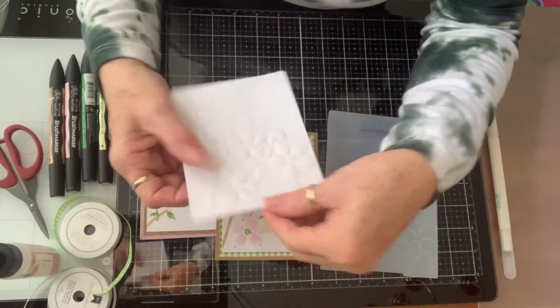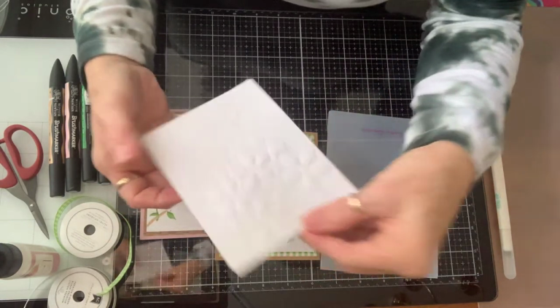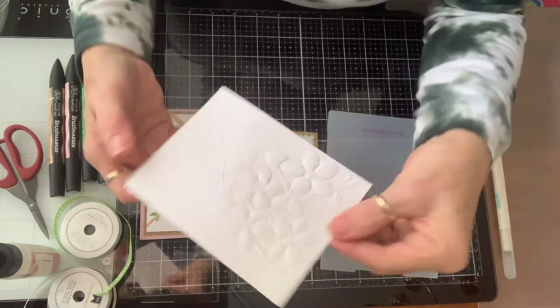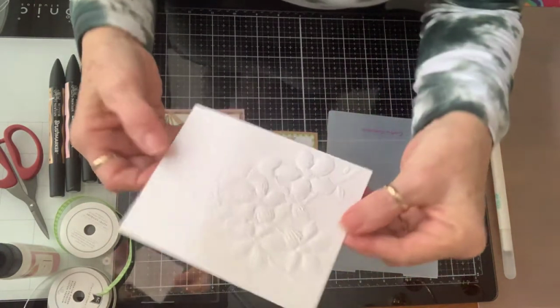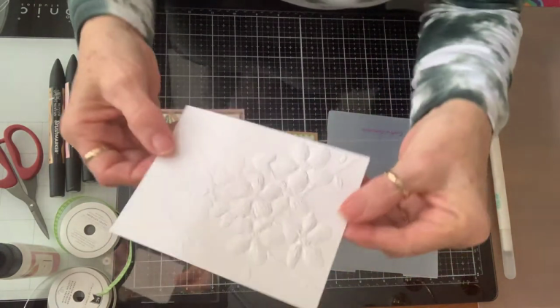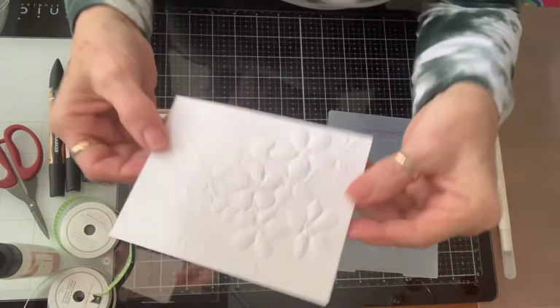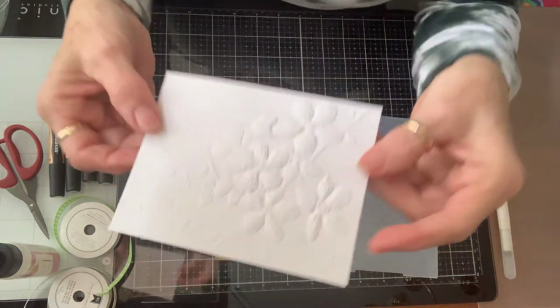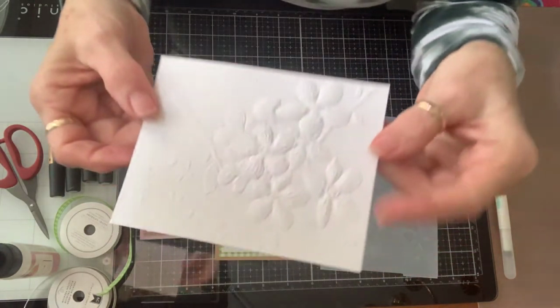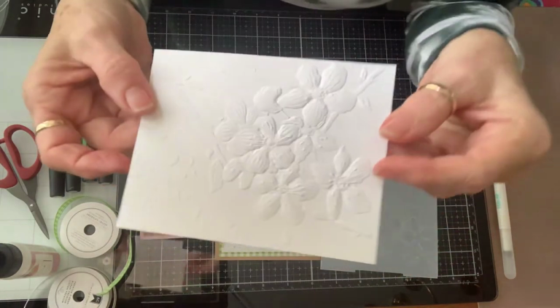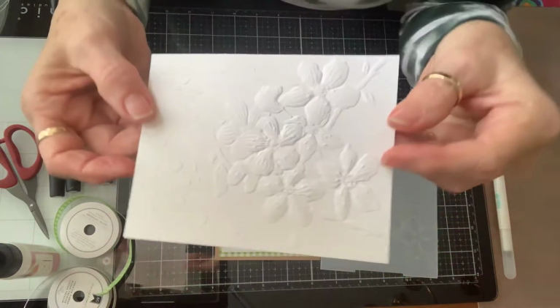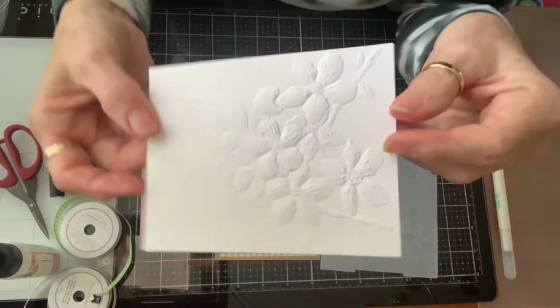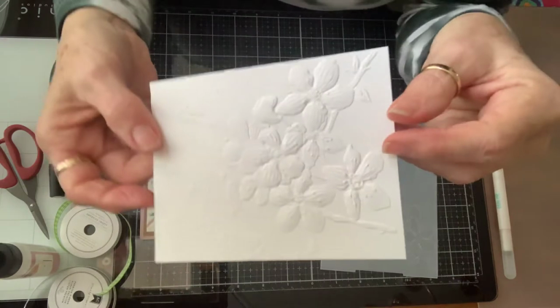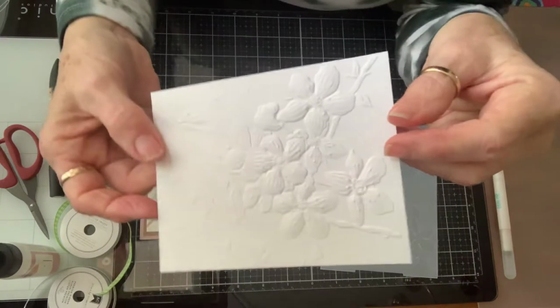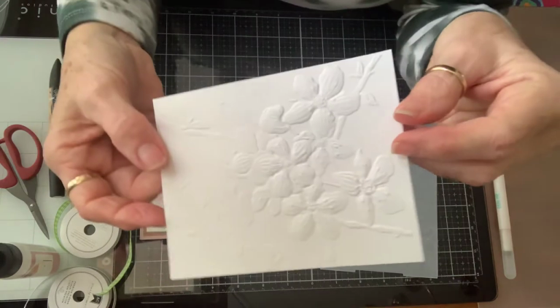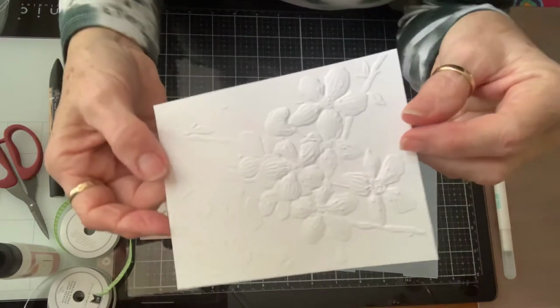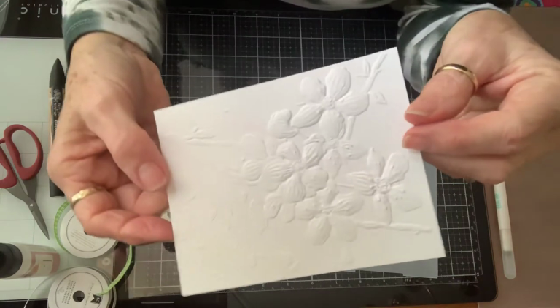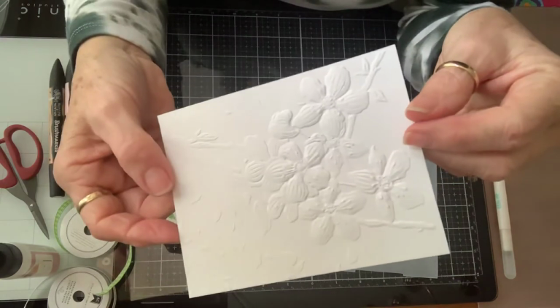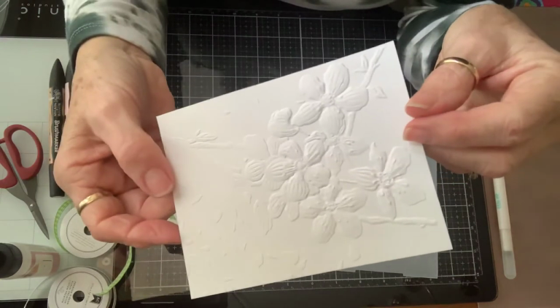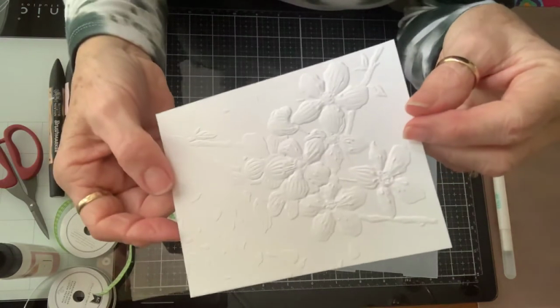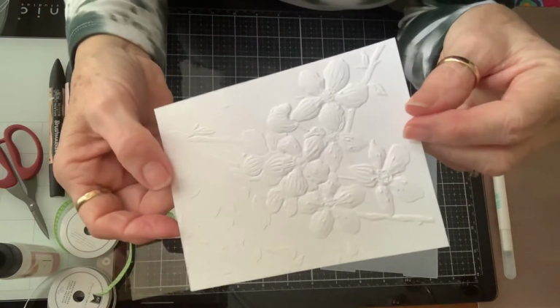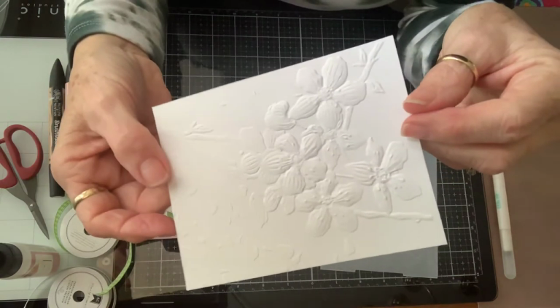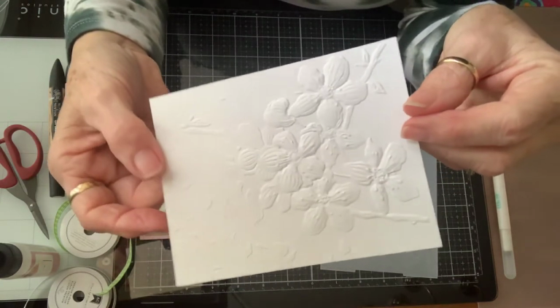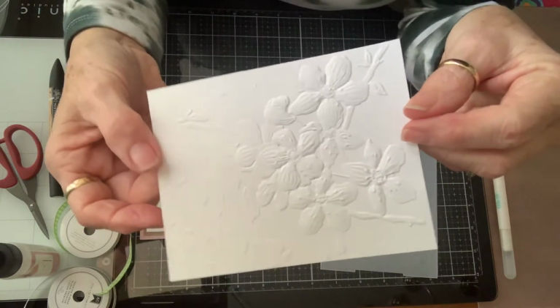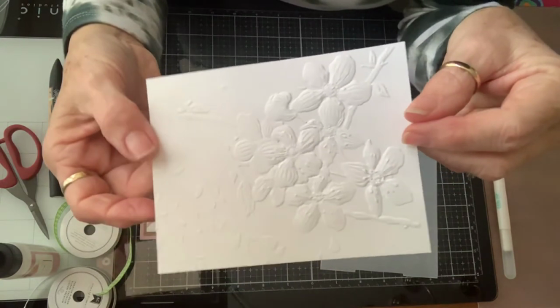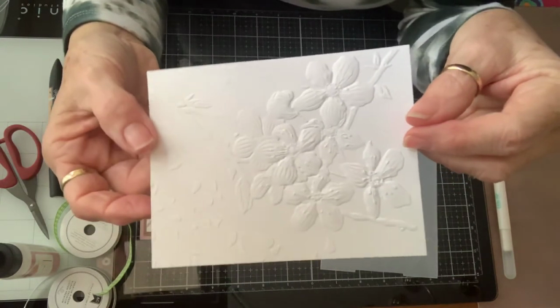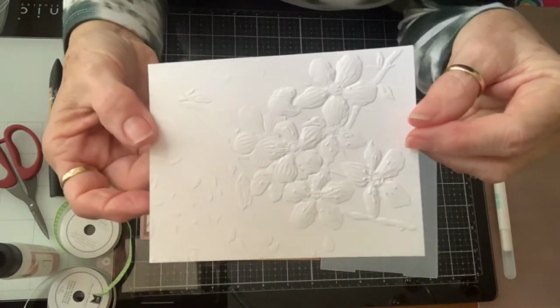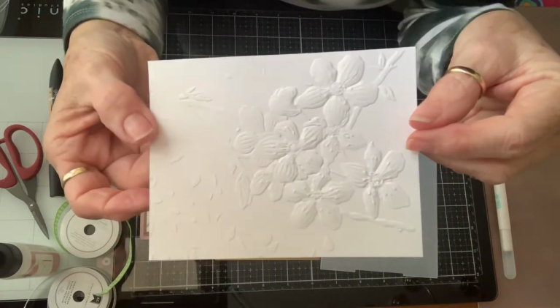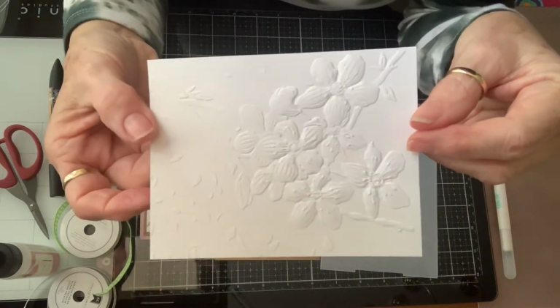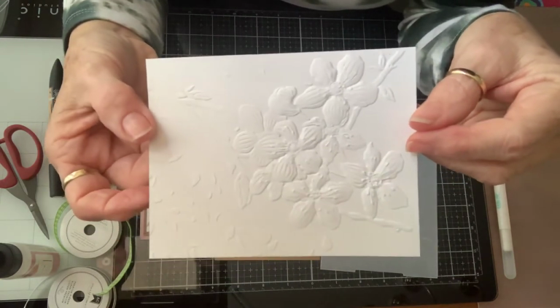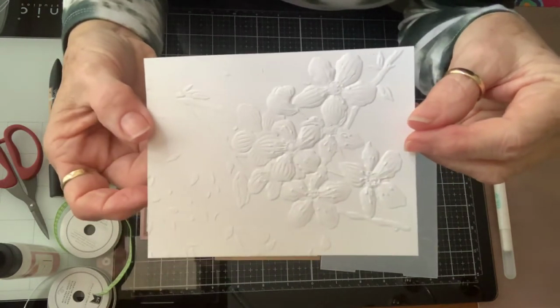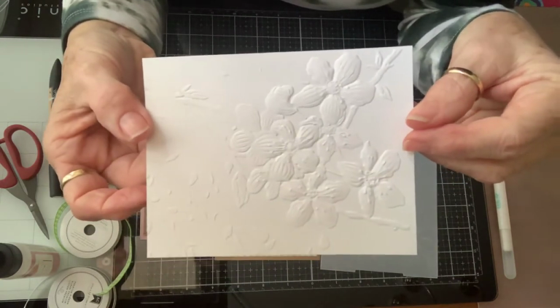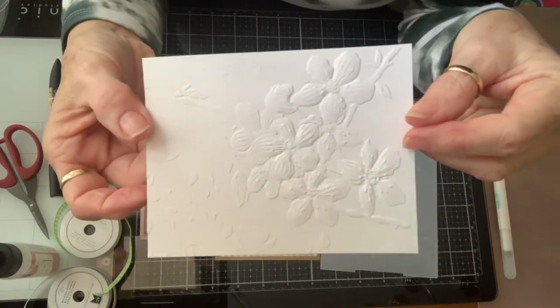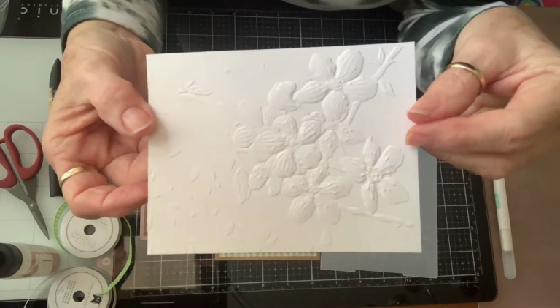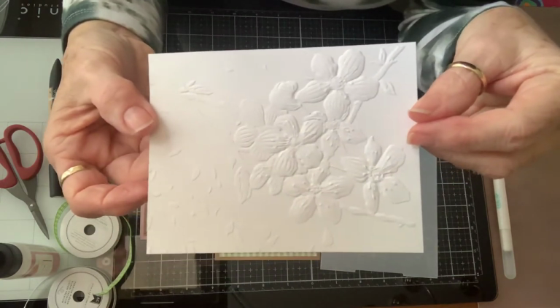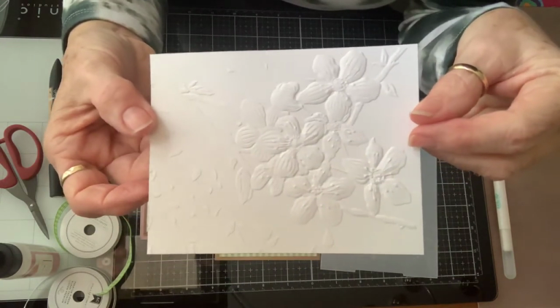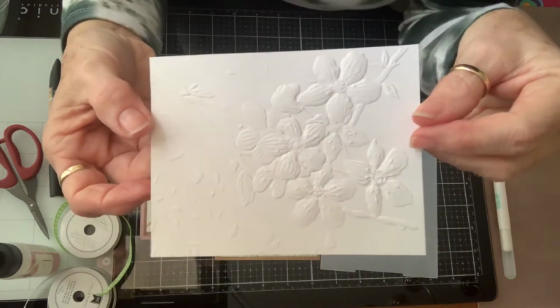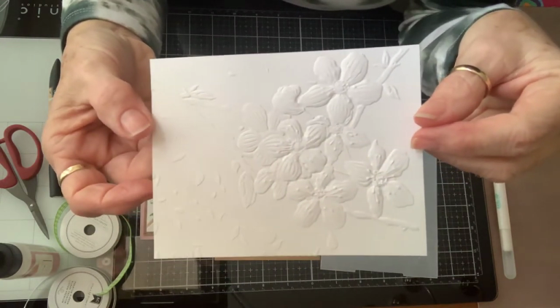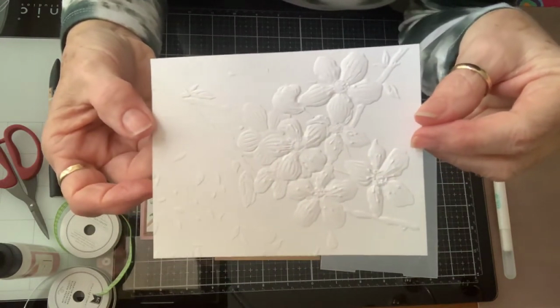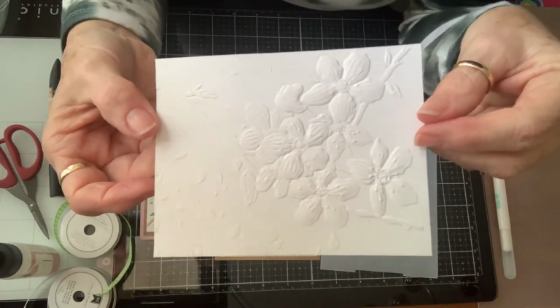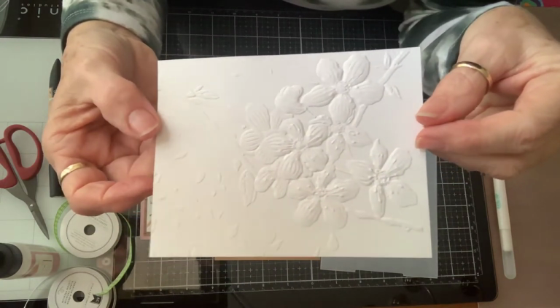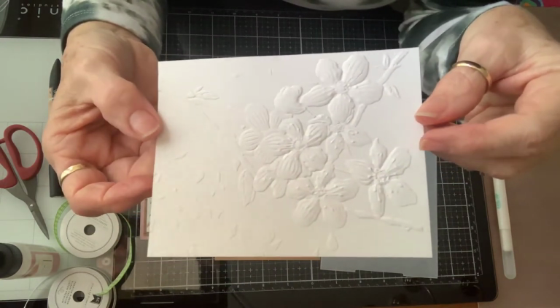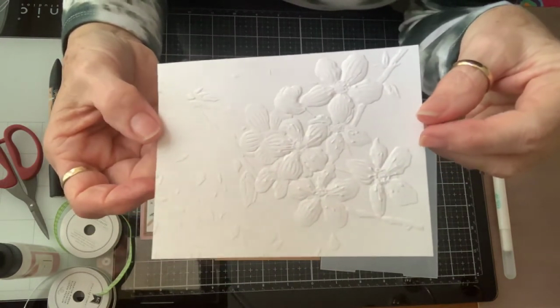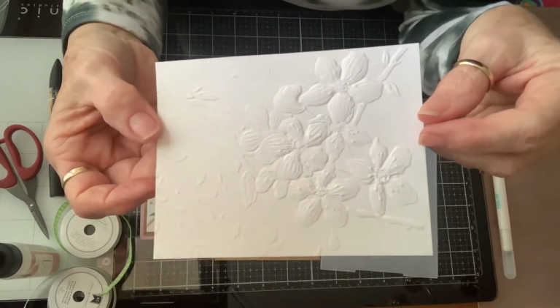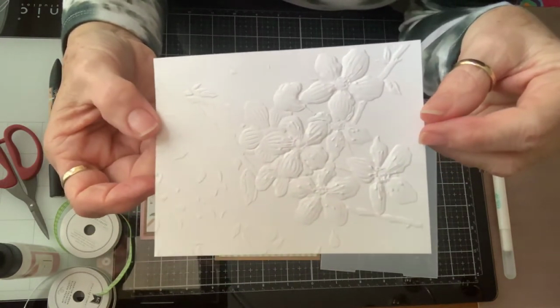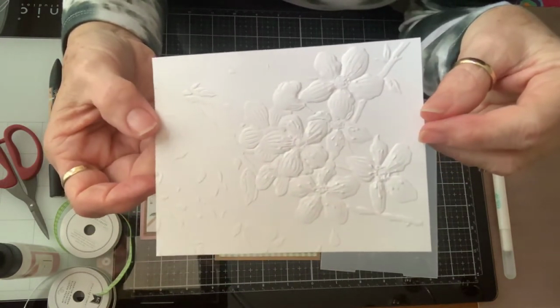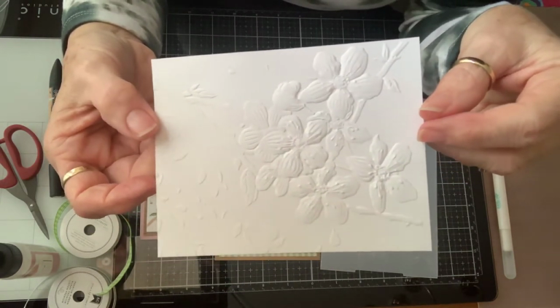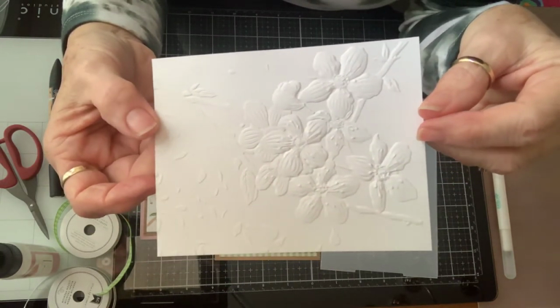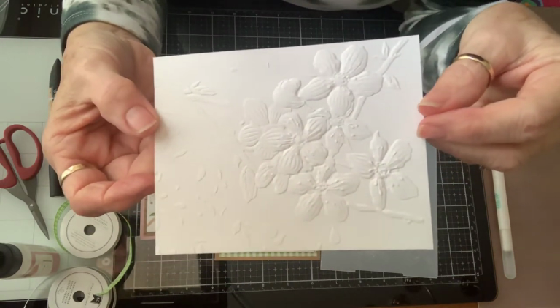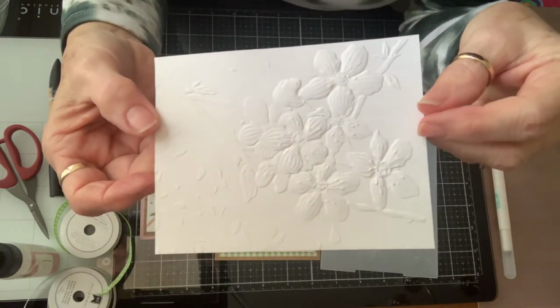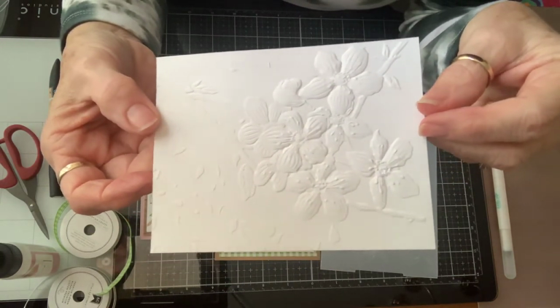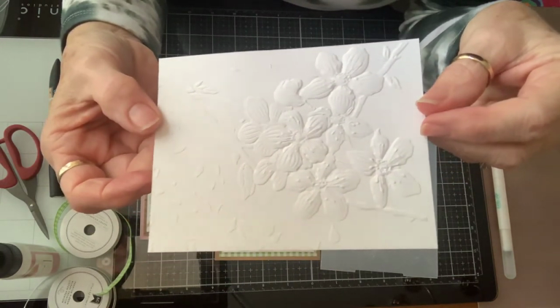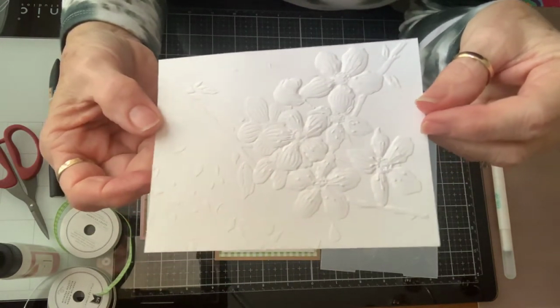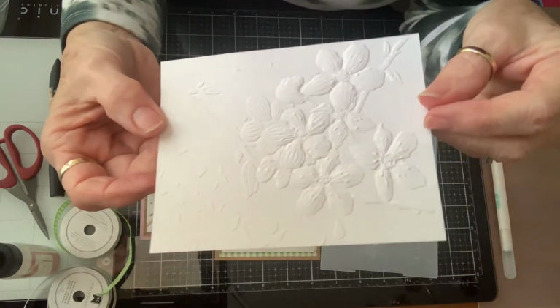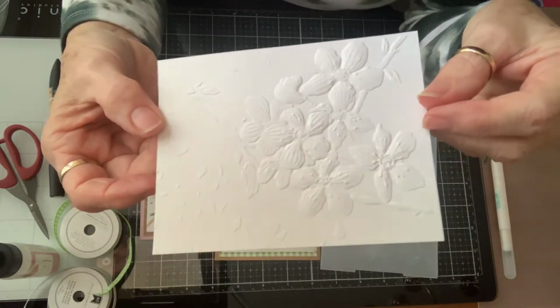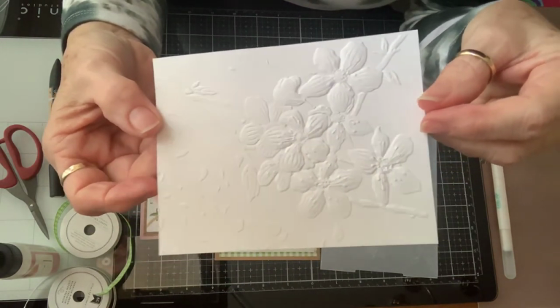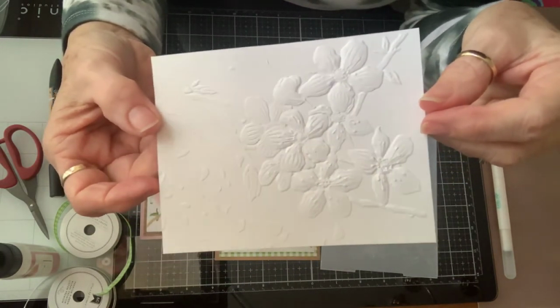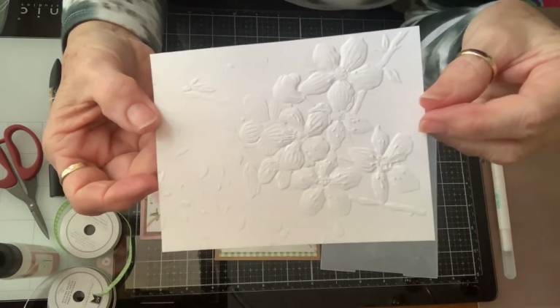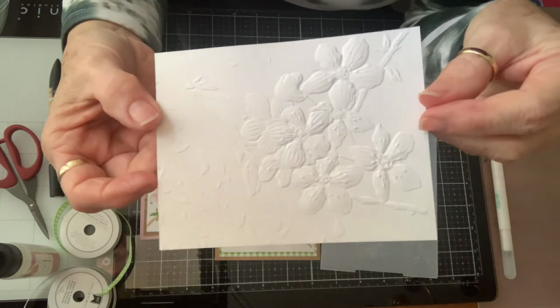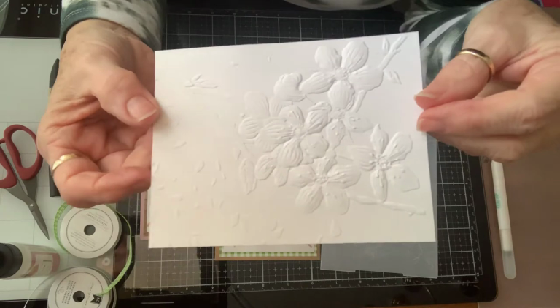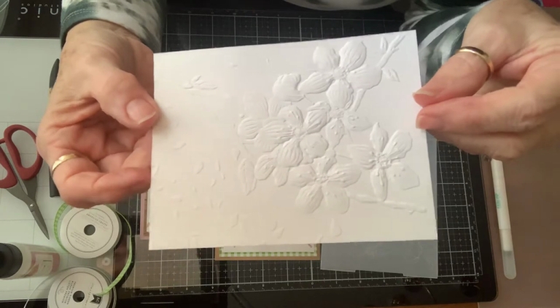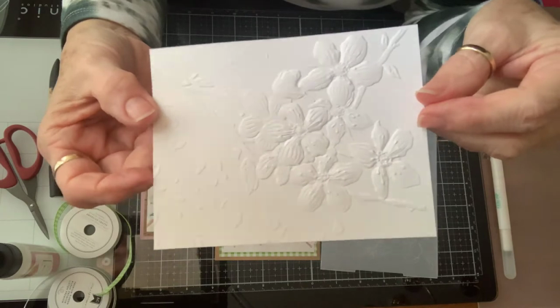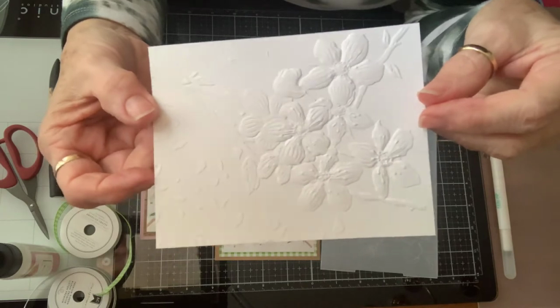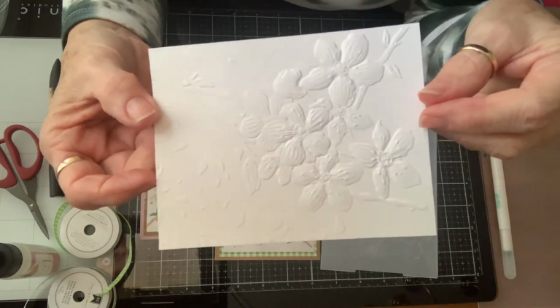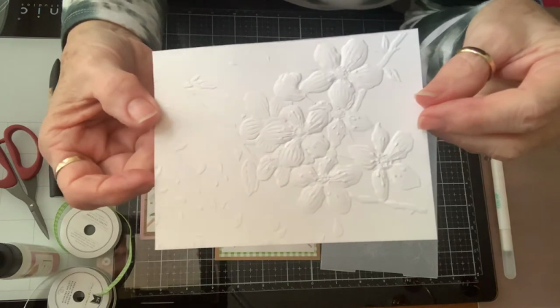And of course, this is regular white — just Nina cardstock. Beautiful, beautiful, beautiful.